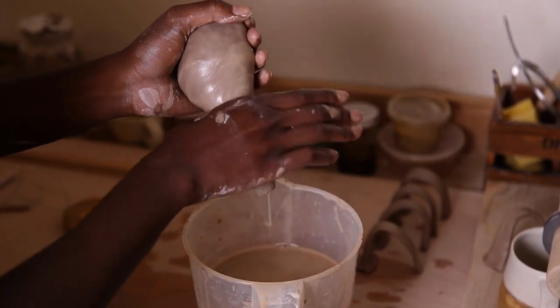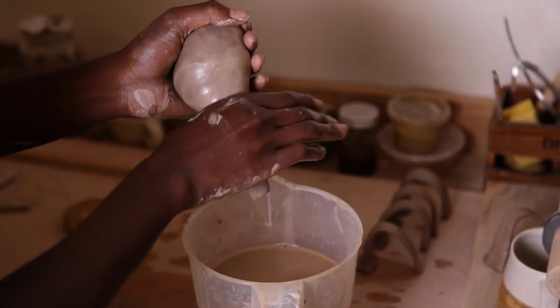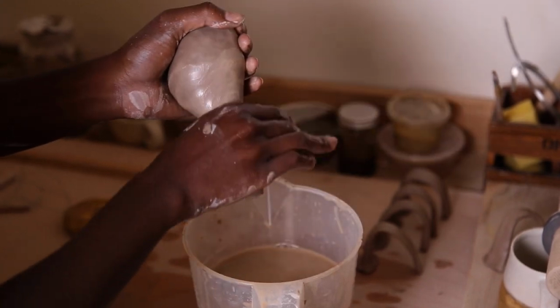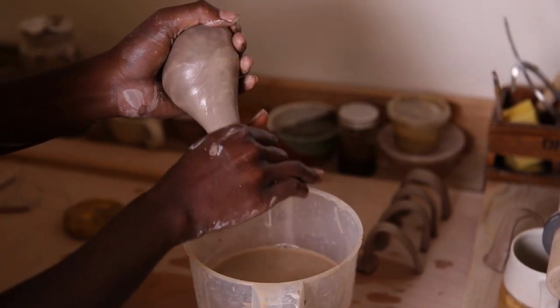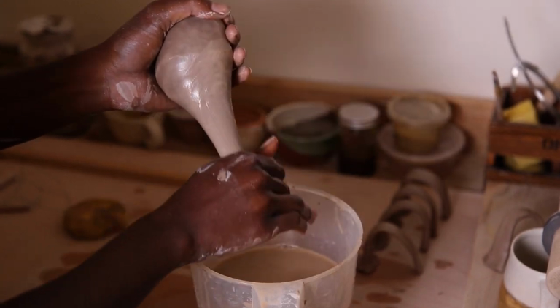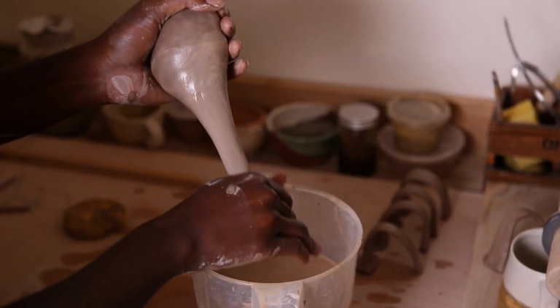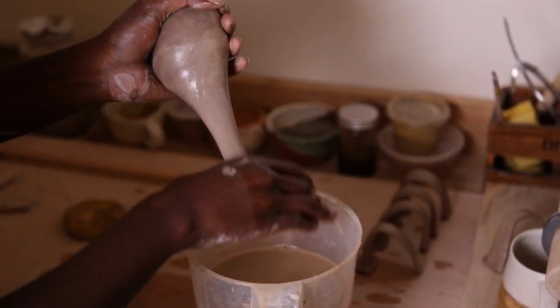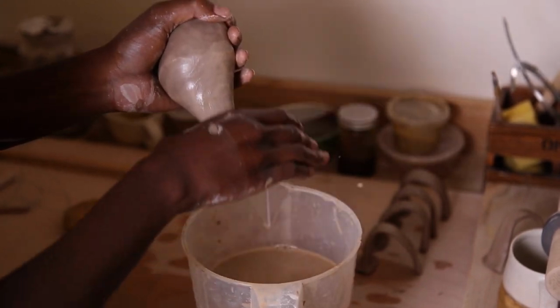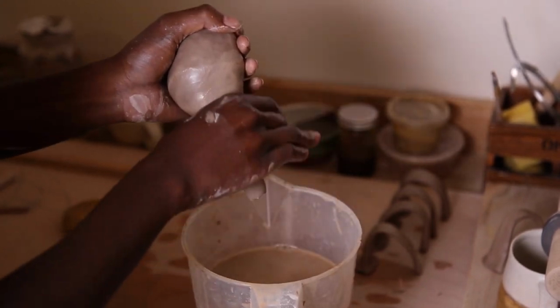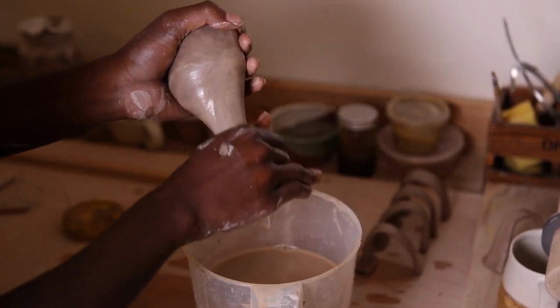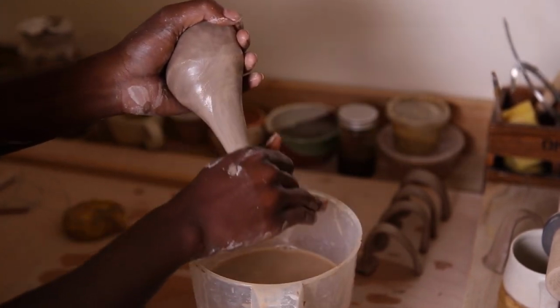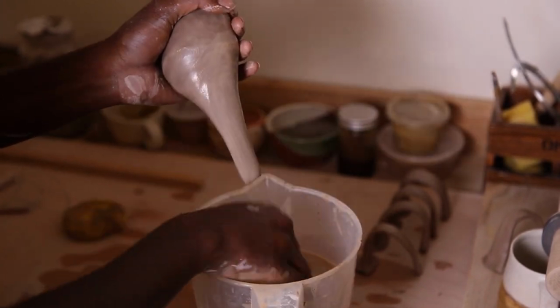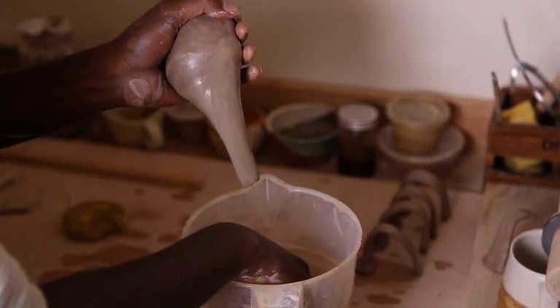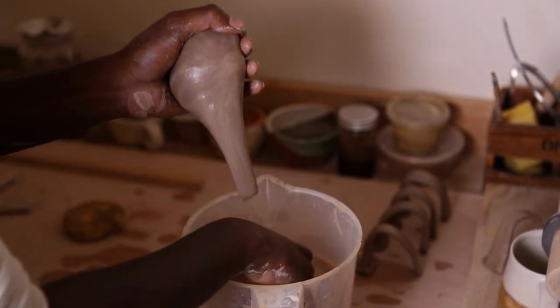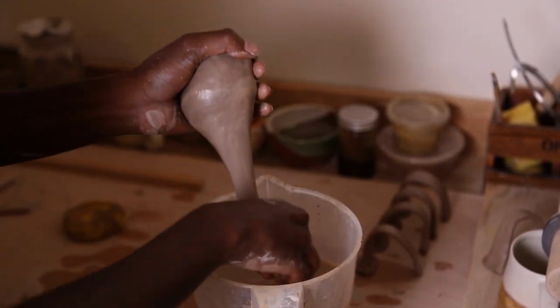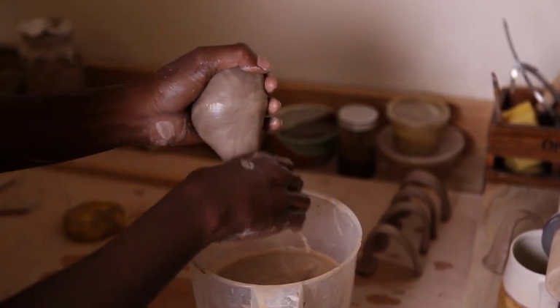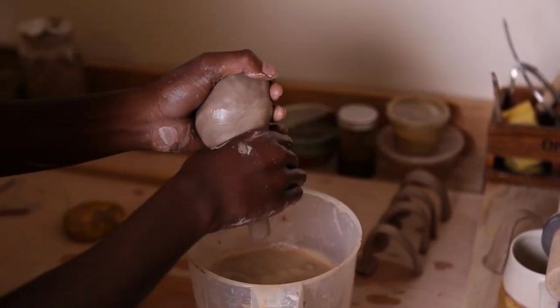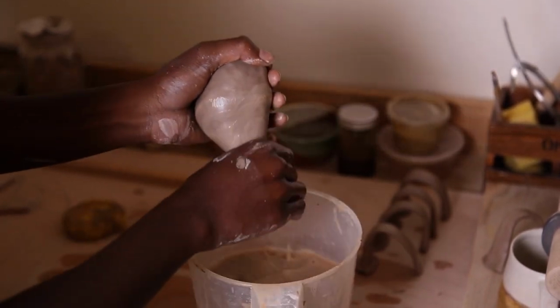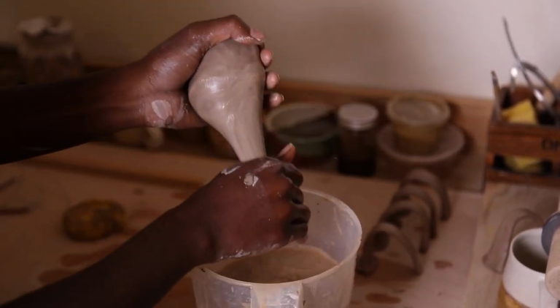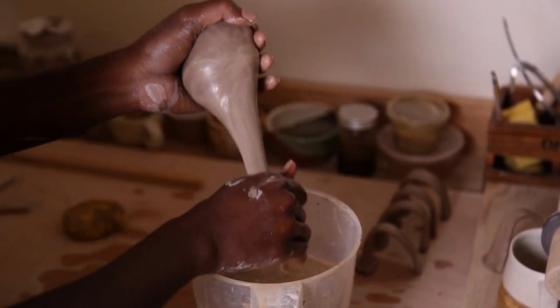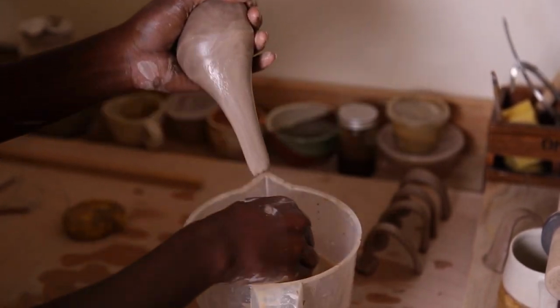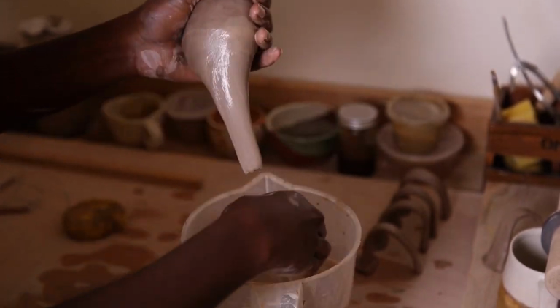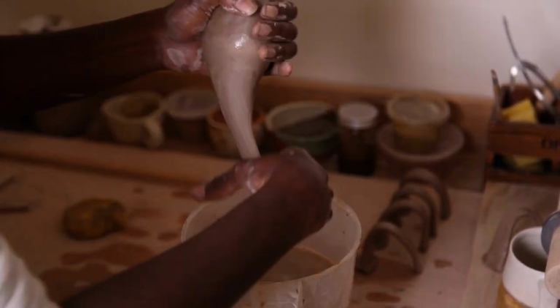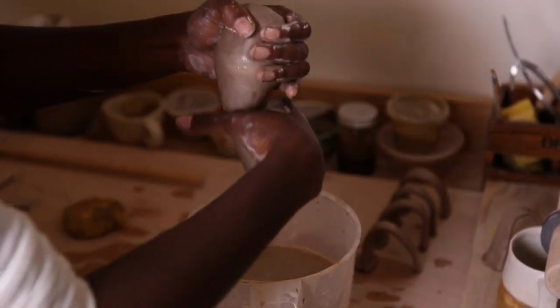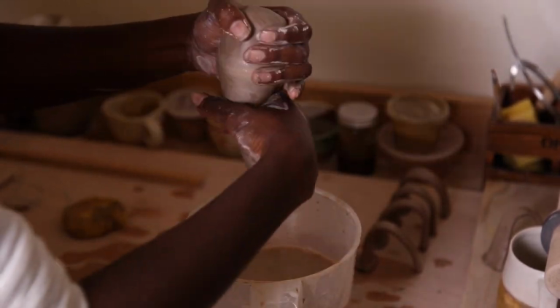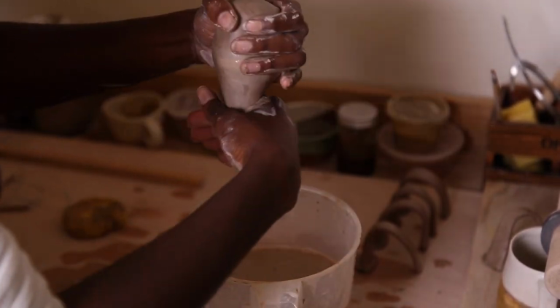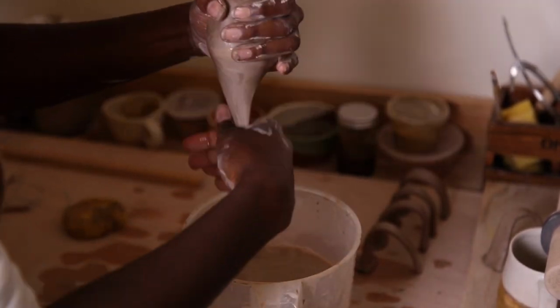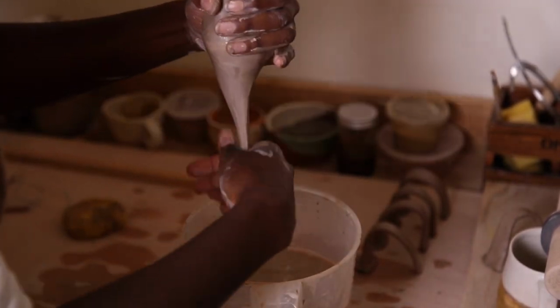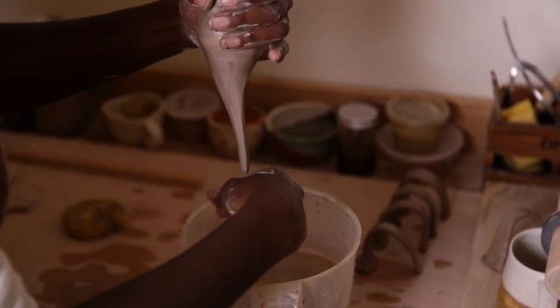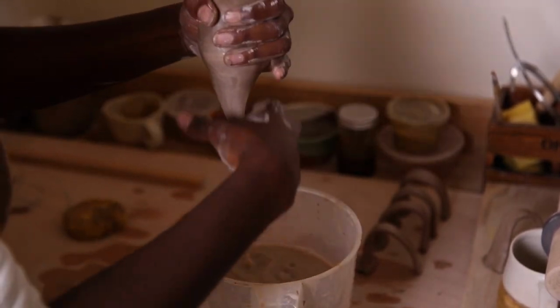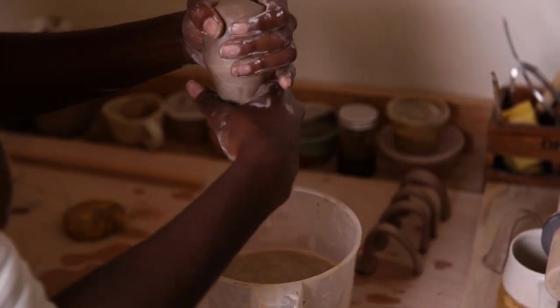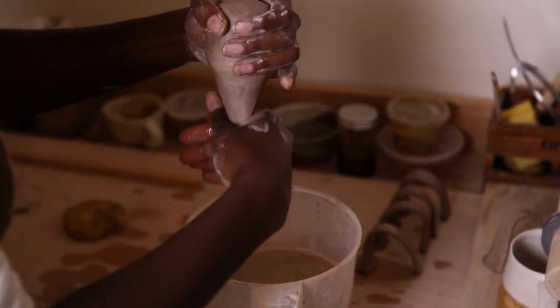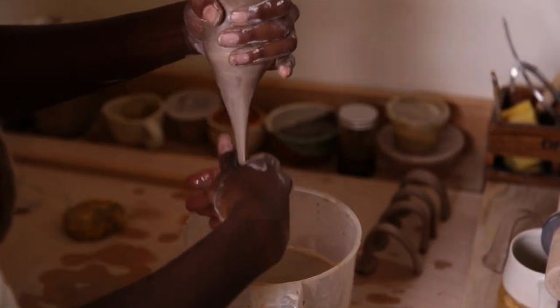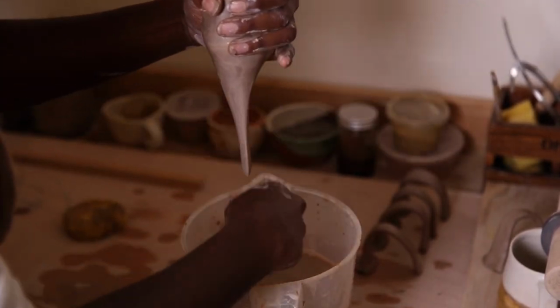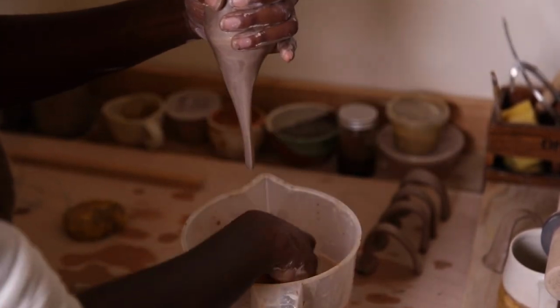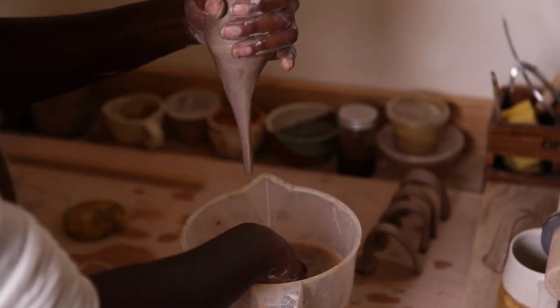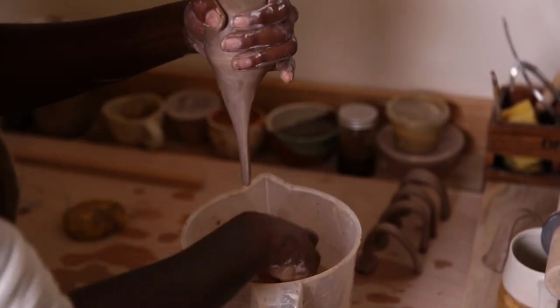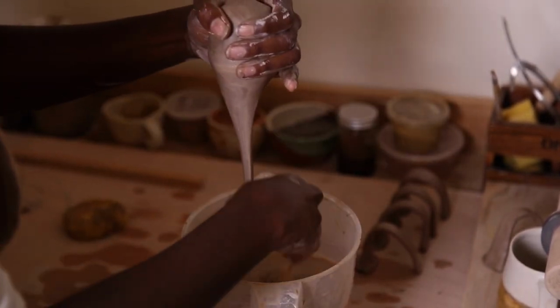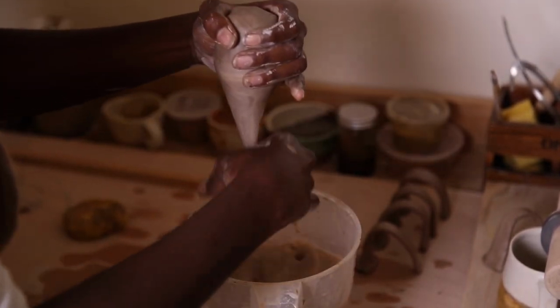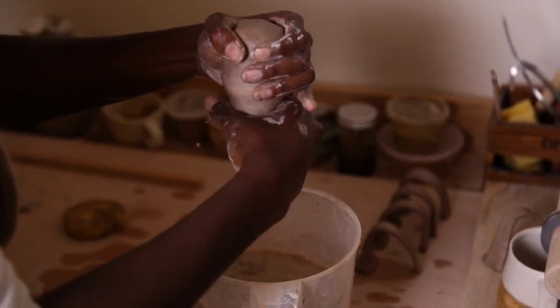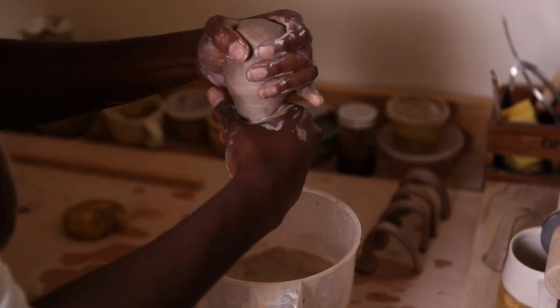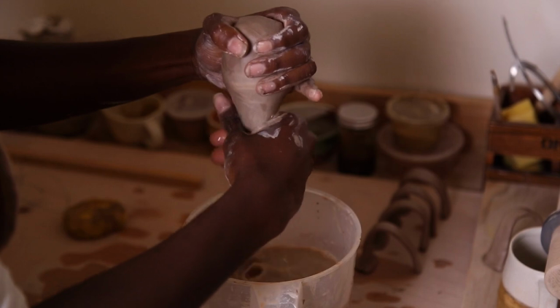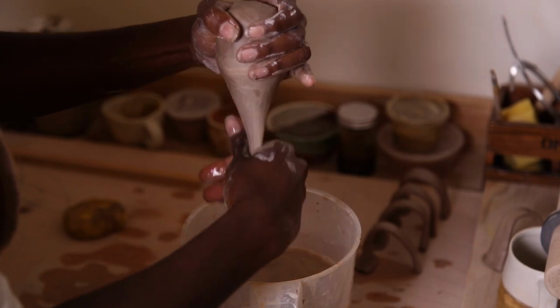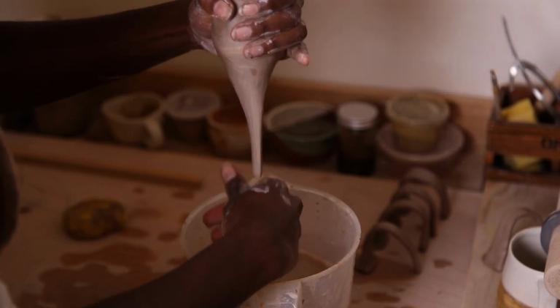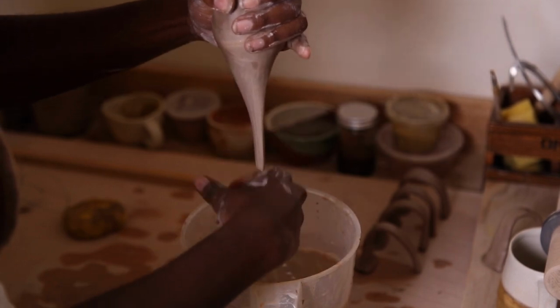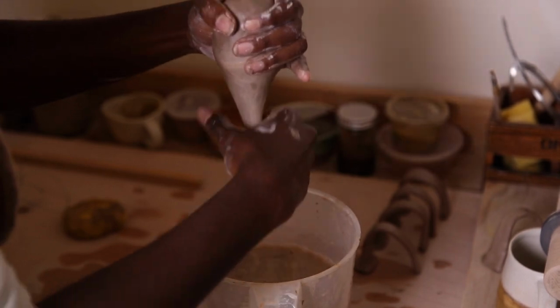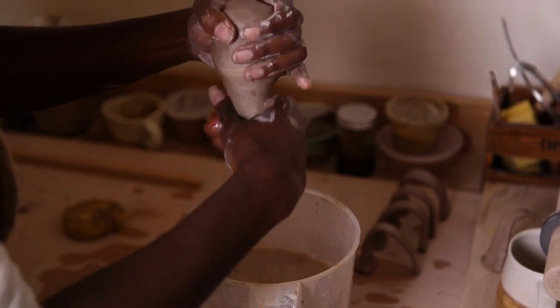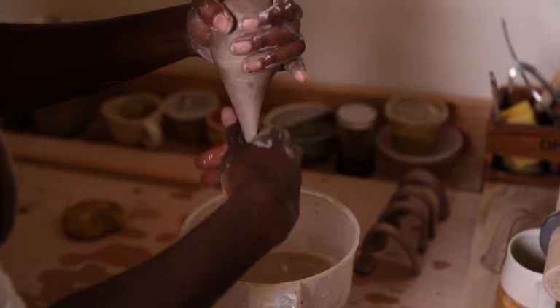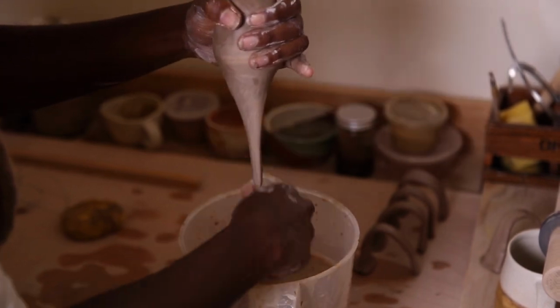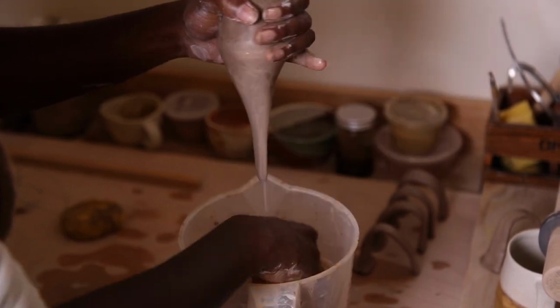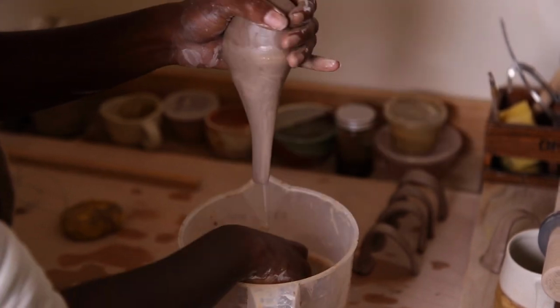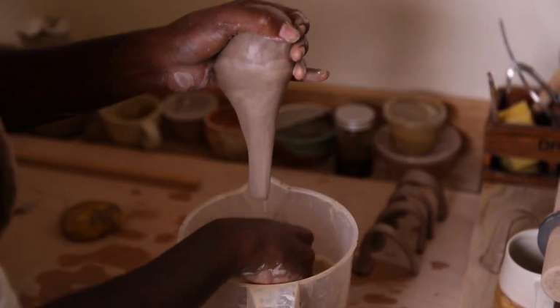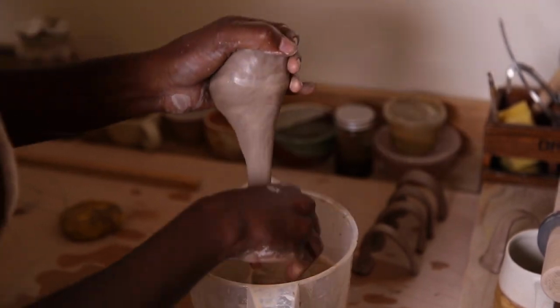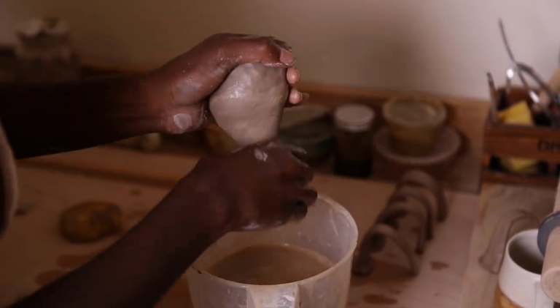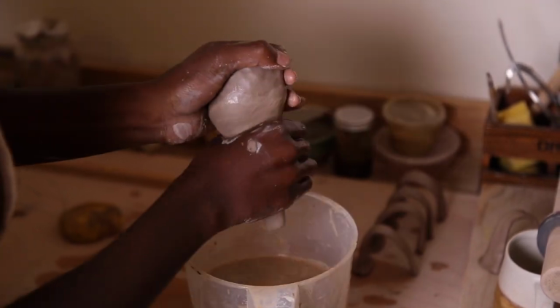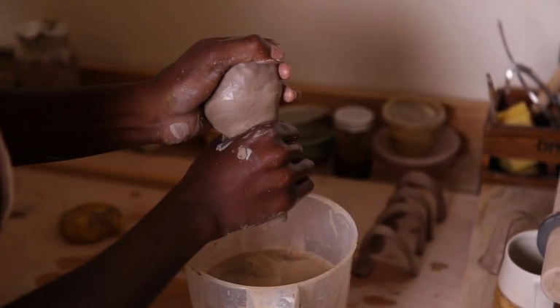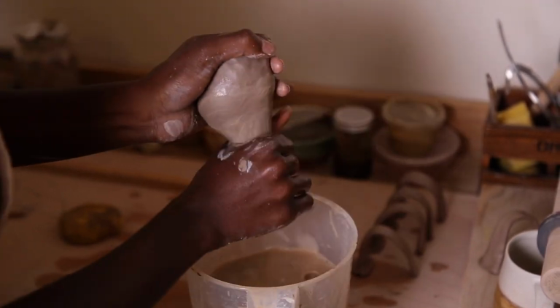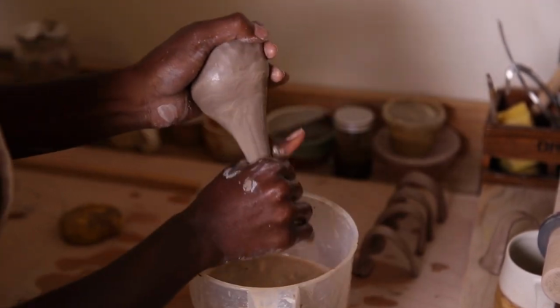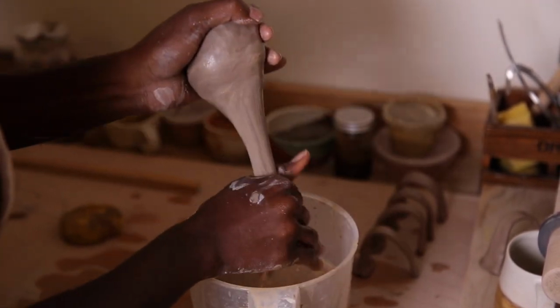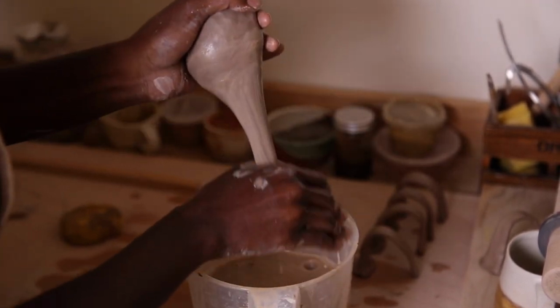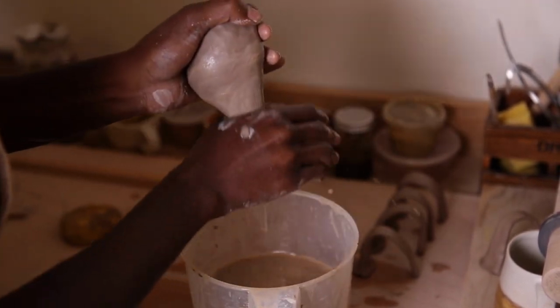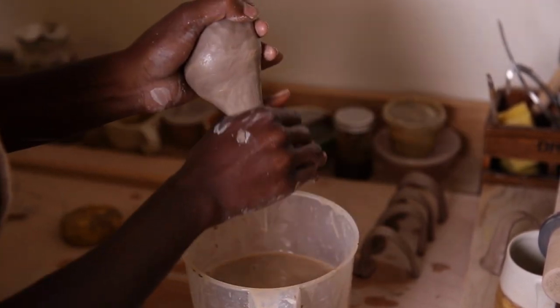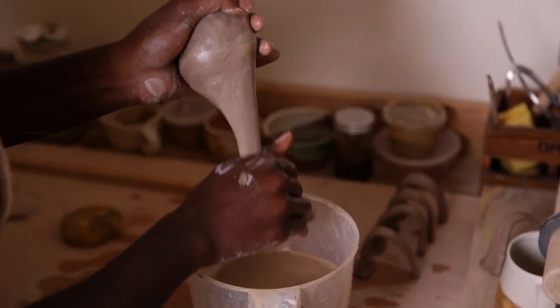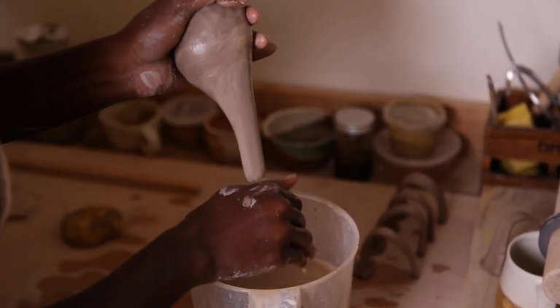Then I pull a bunch of handles and leave those out to dry for a little bit, just so that they're a bit sturdier when it's time to attach them to the mugs.